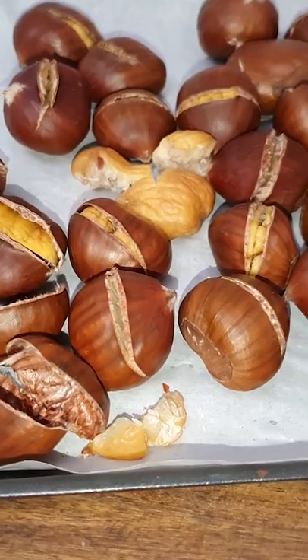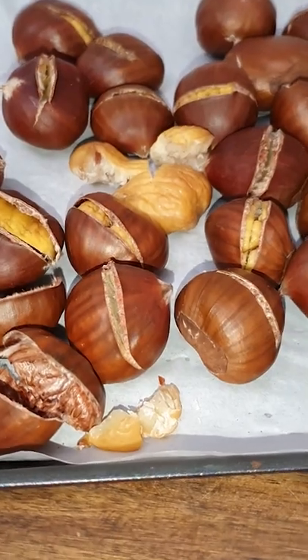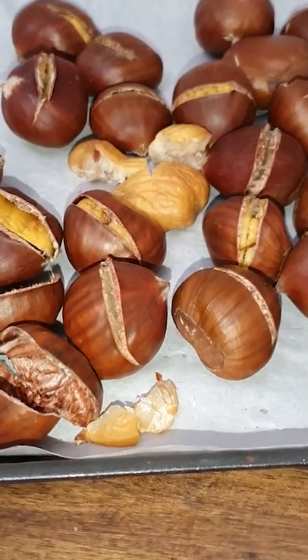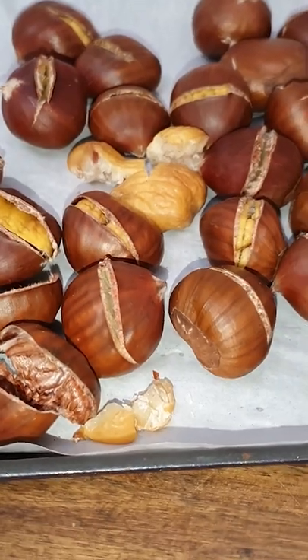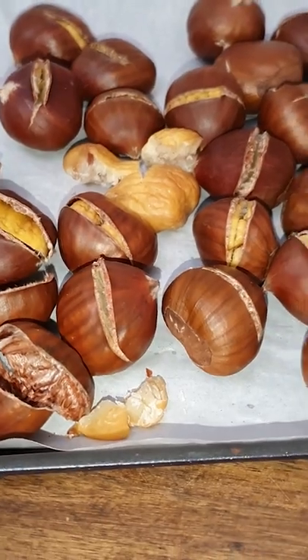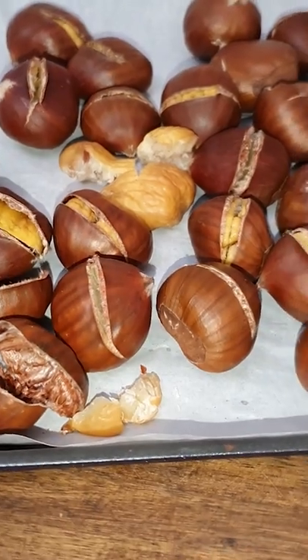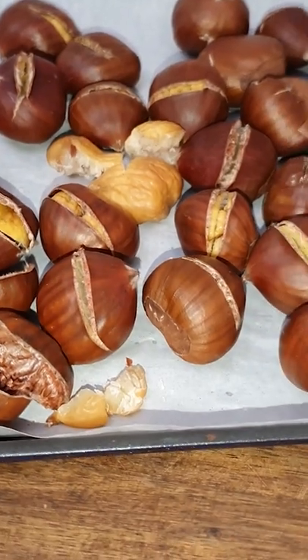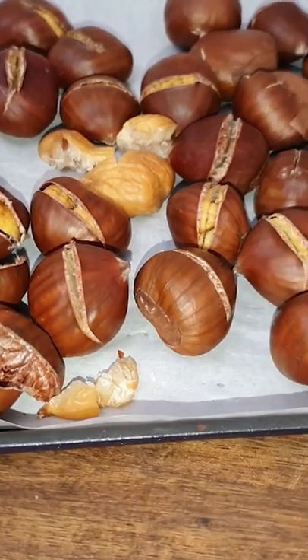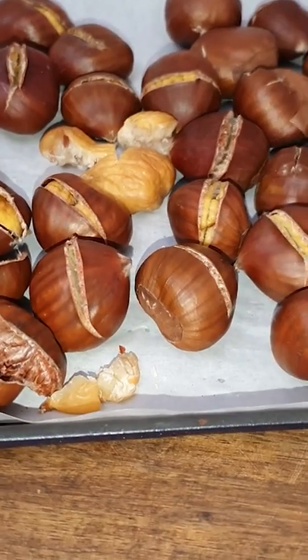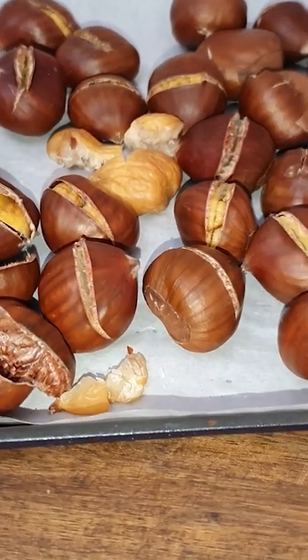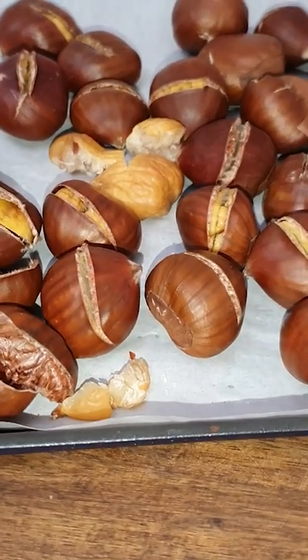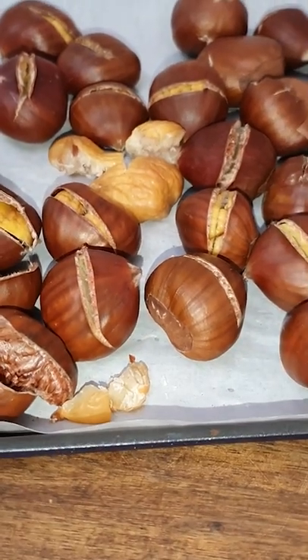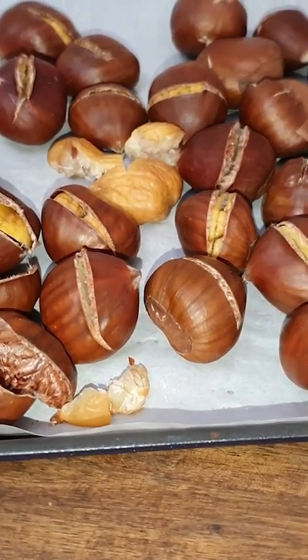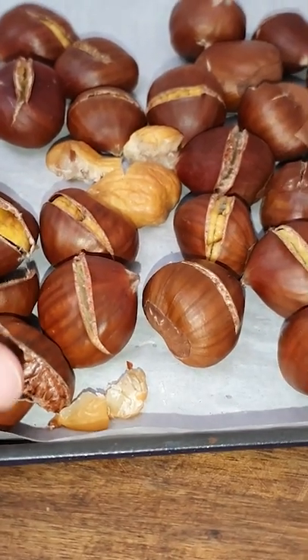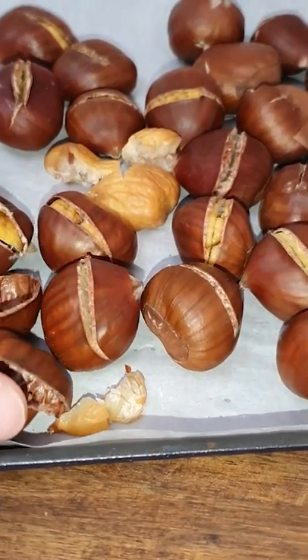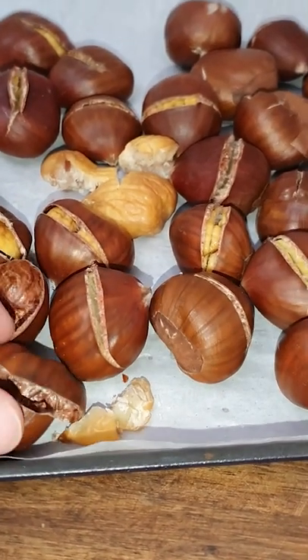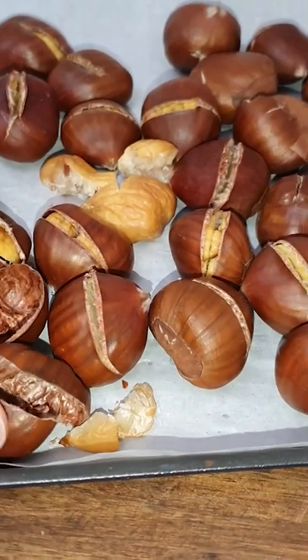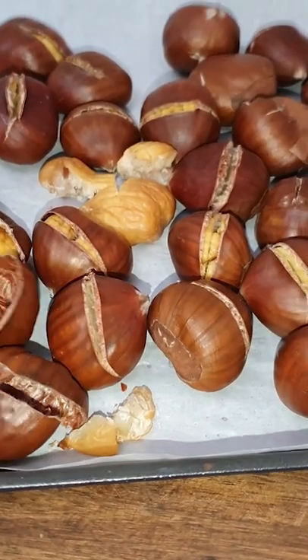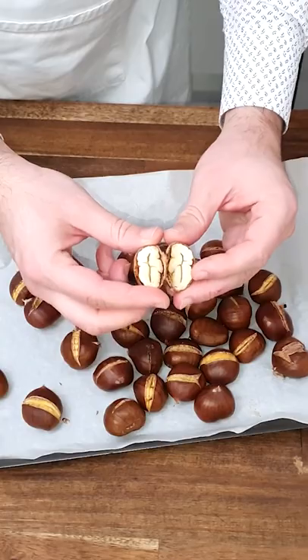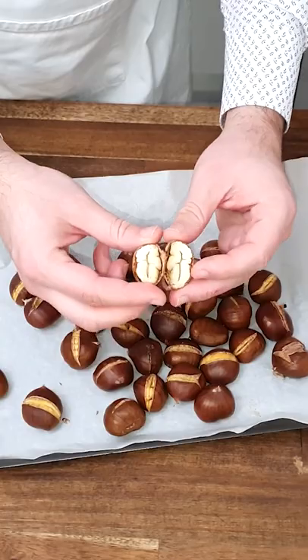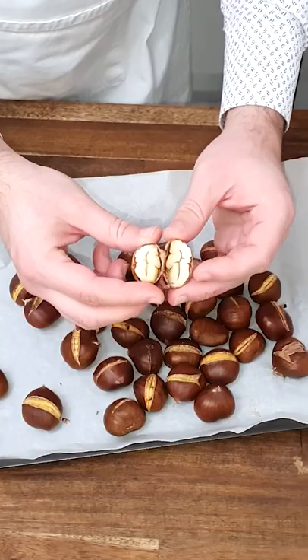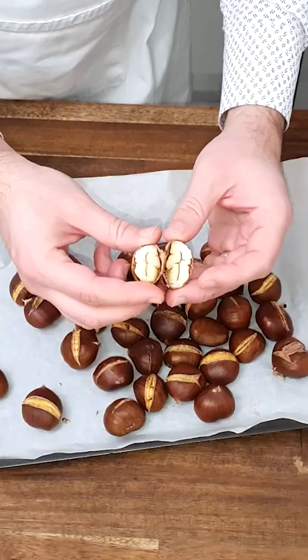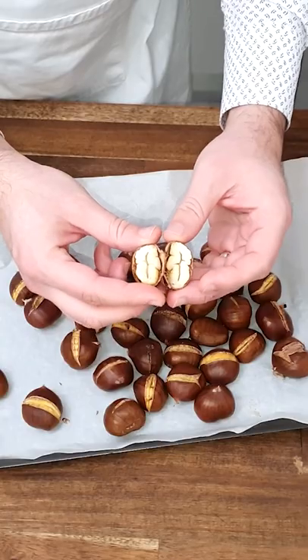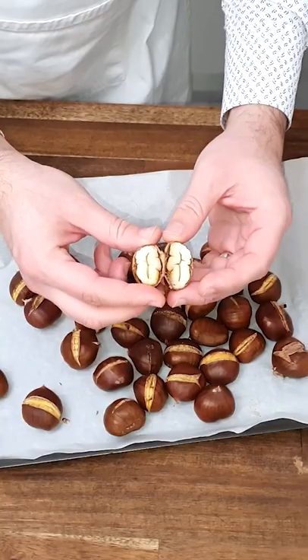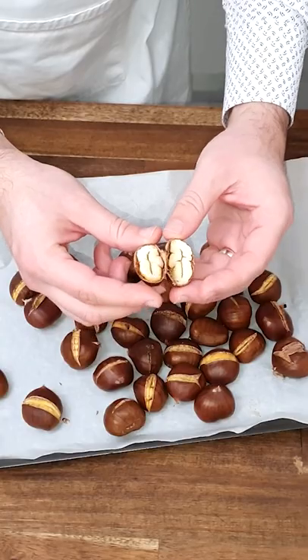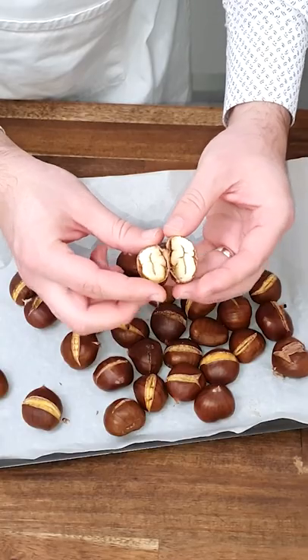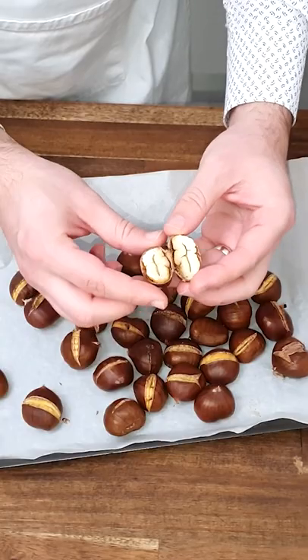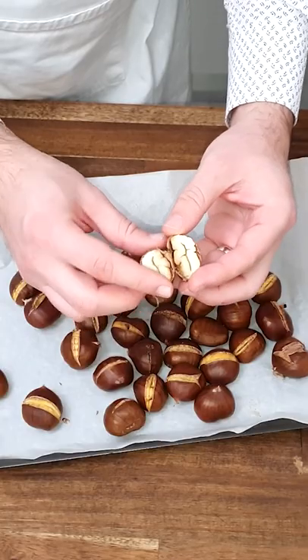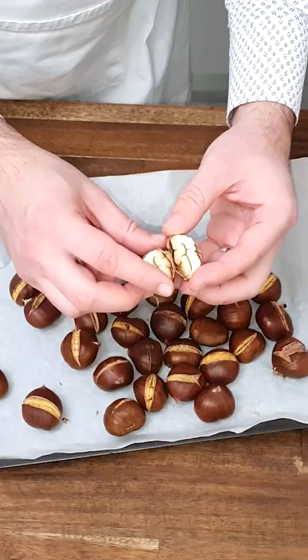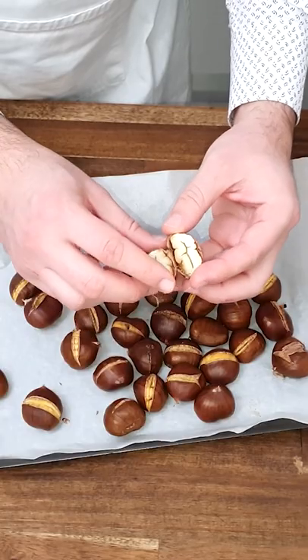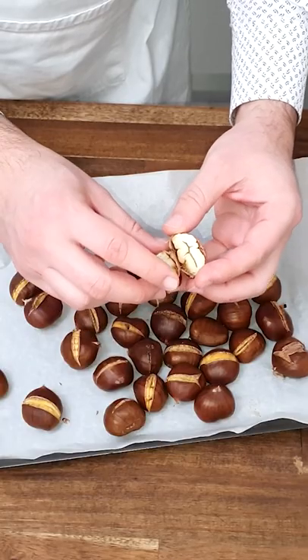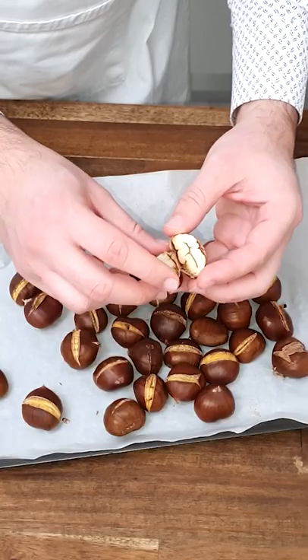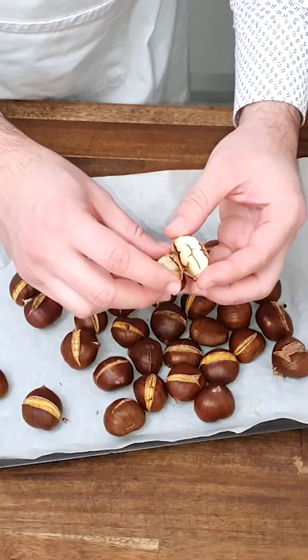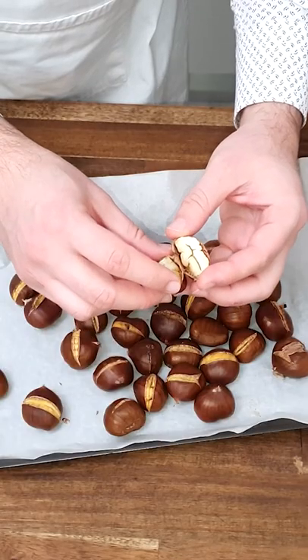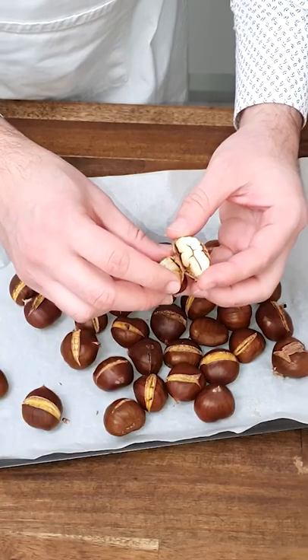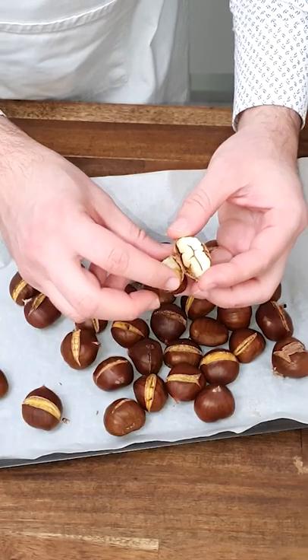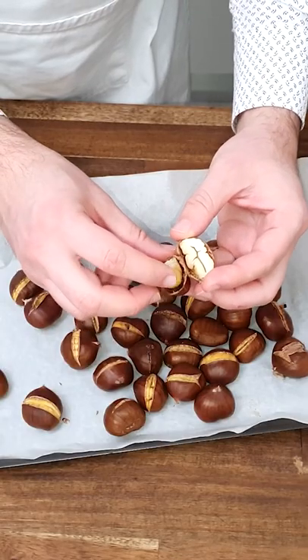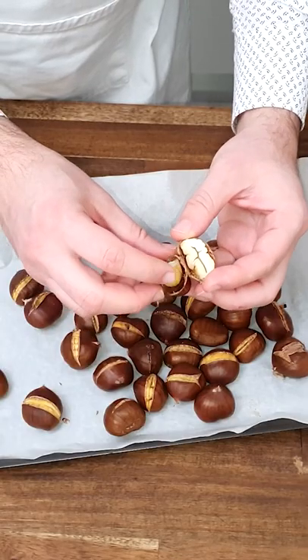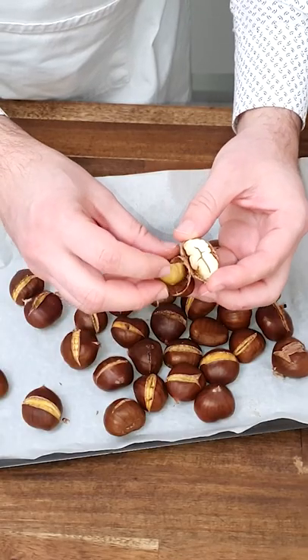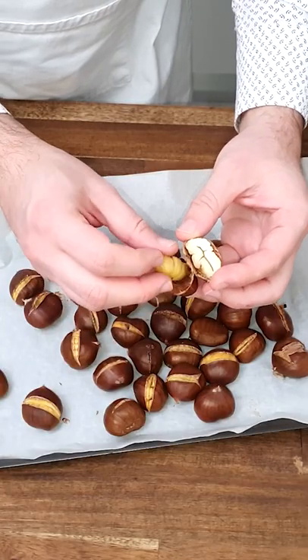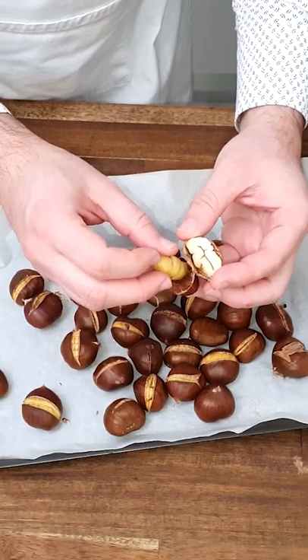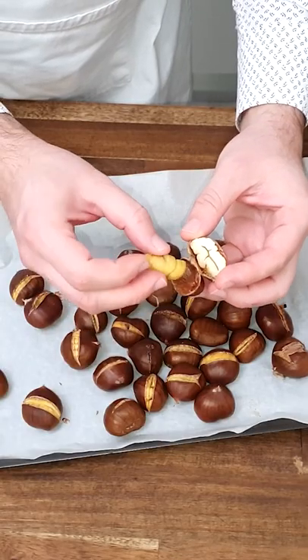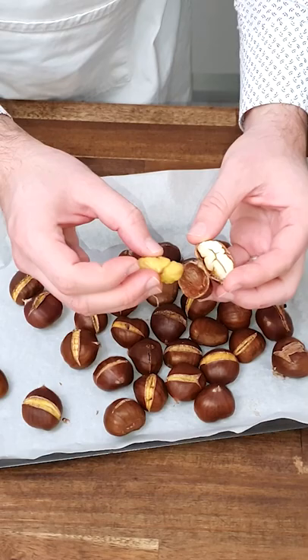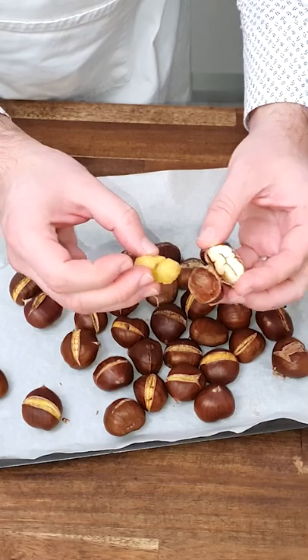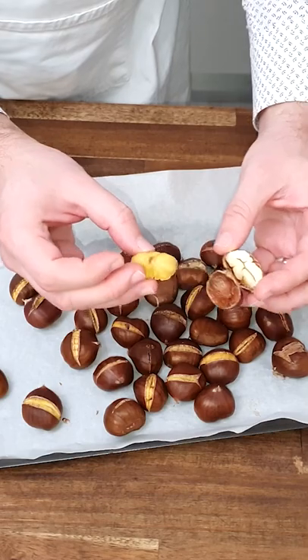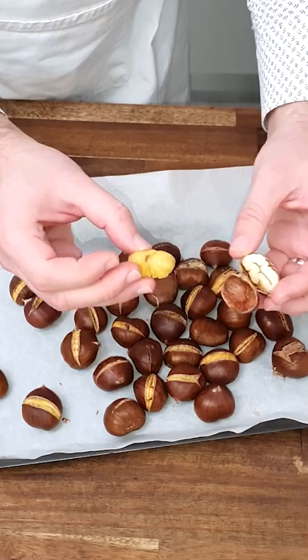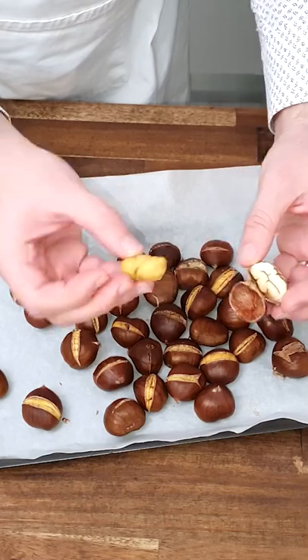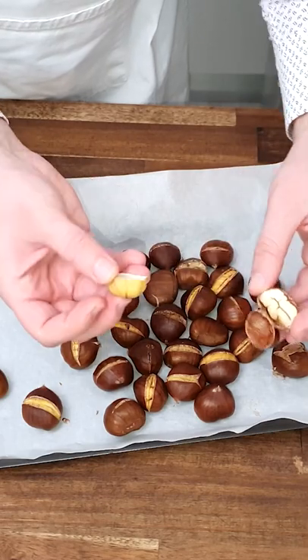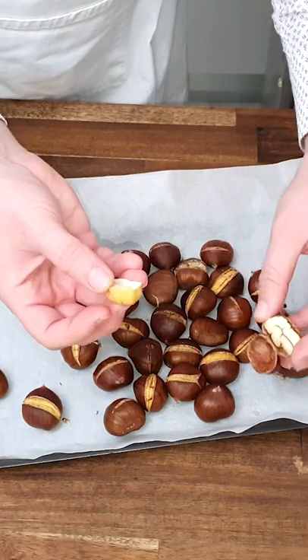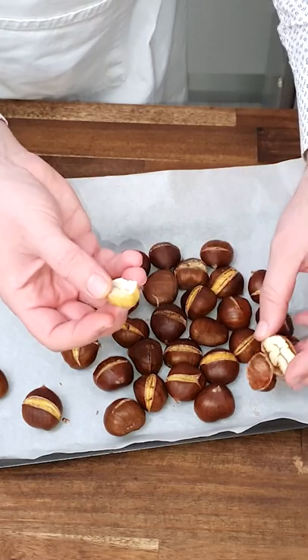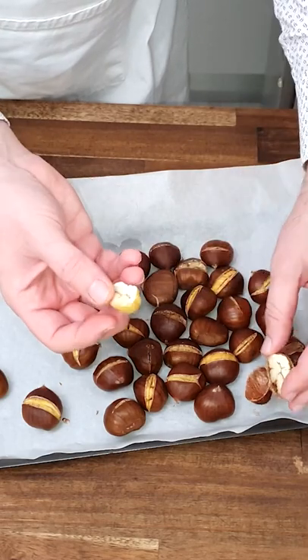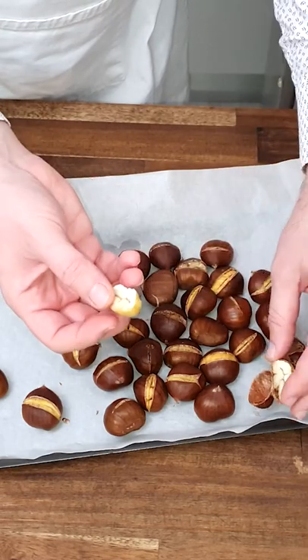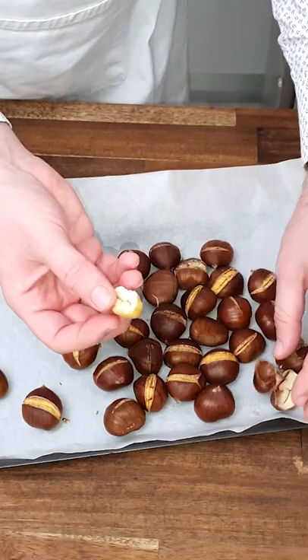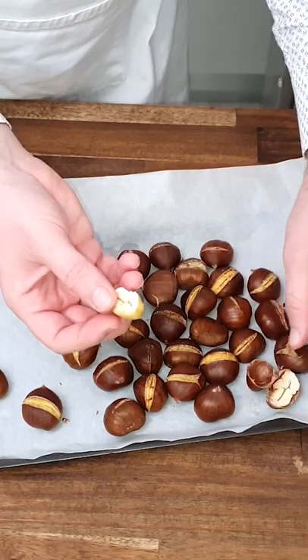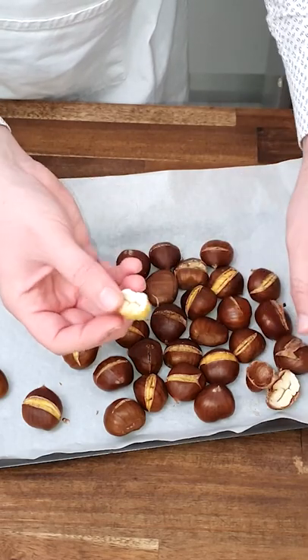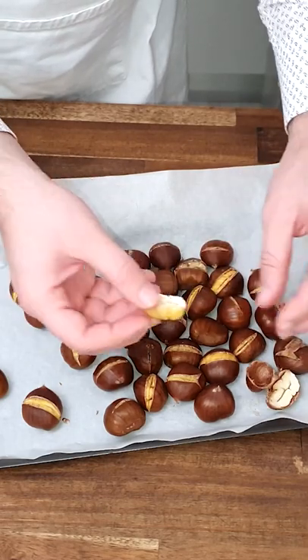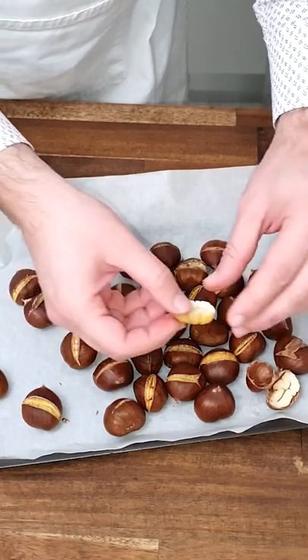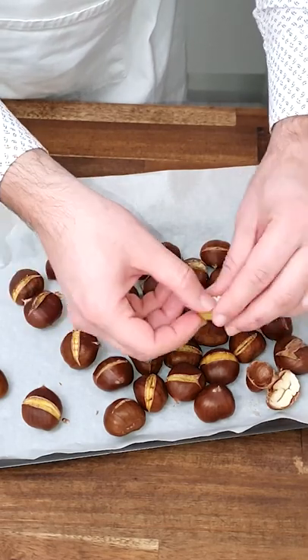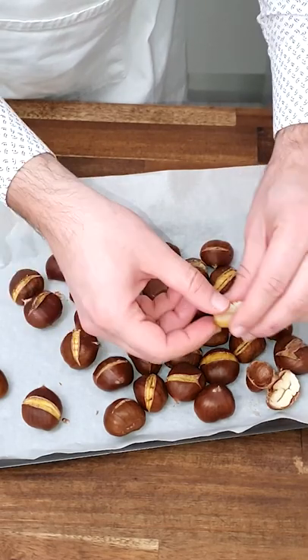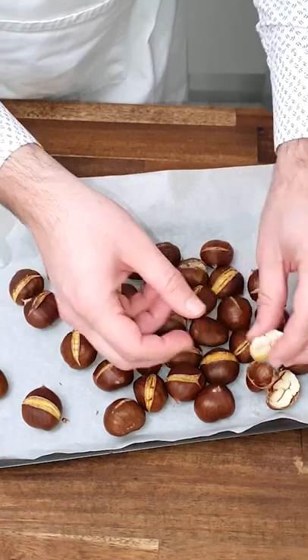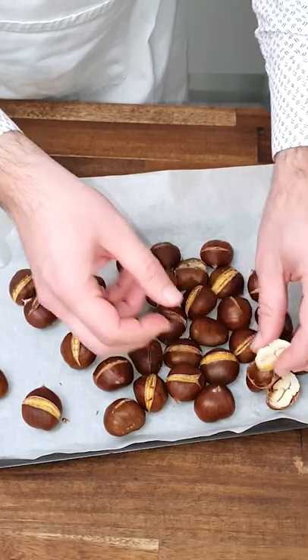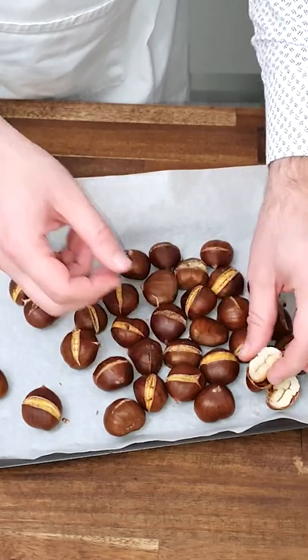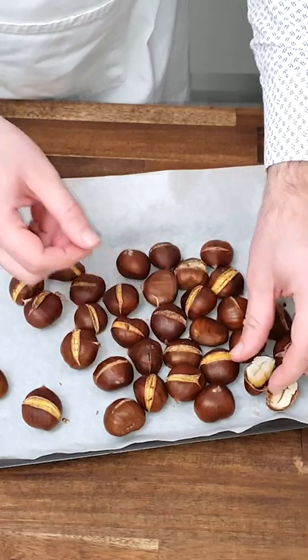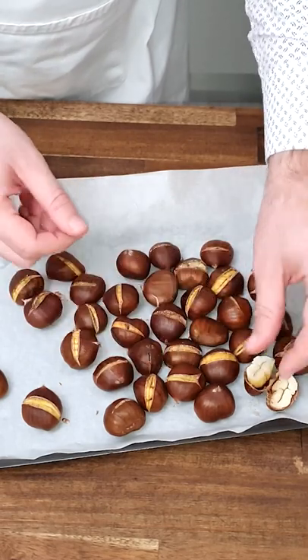Let them cool down, you take them out, and you enjoy. Look how easy it is. Look how perfect they are — perfect color, perfect.